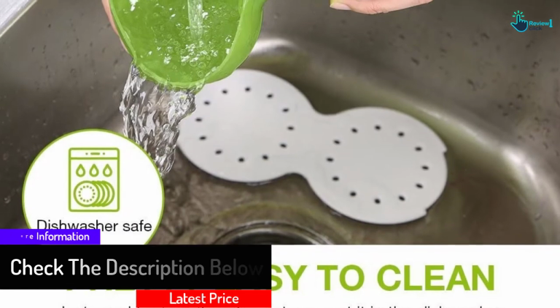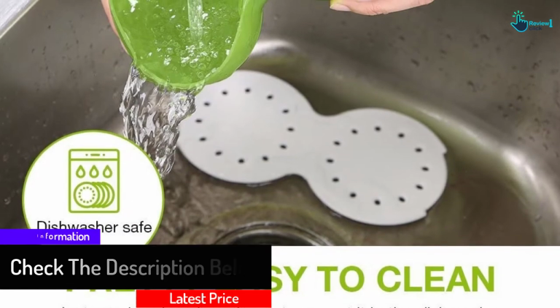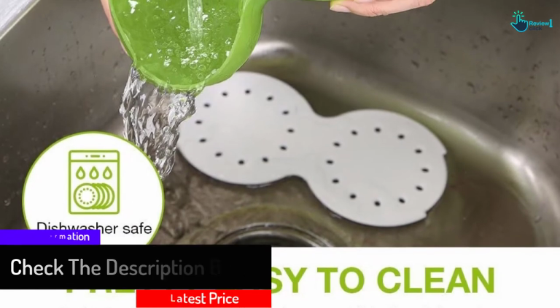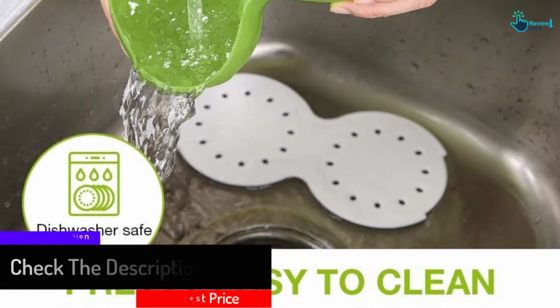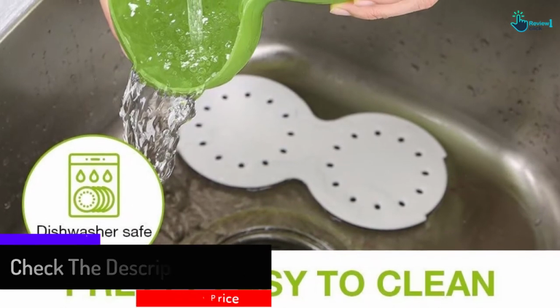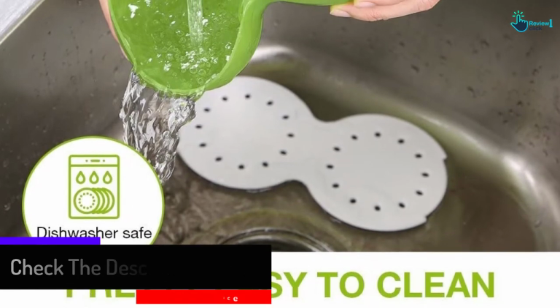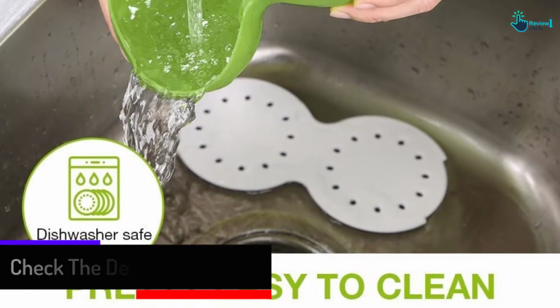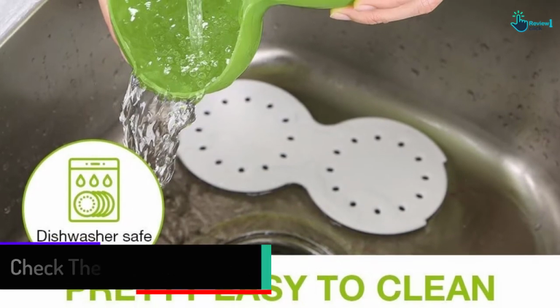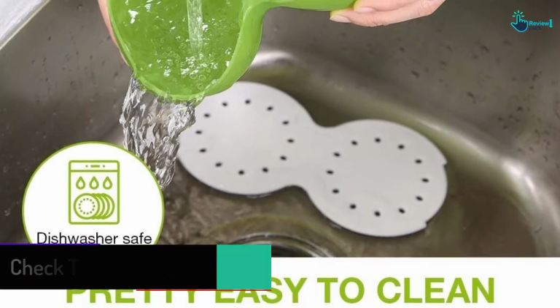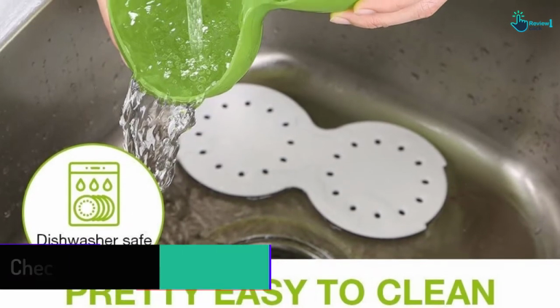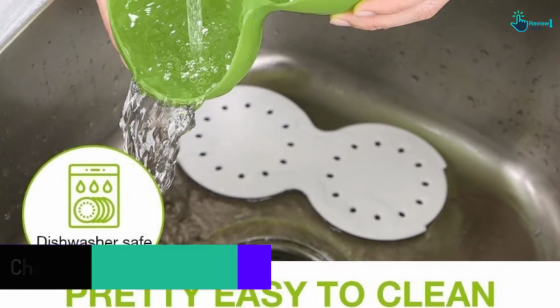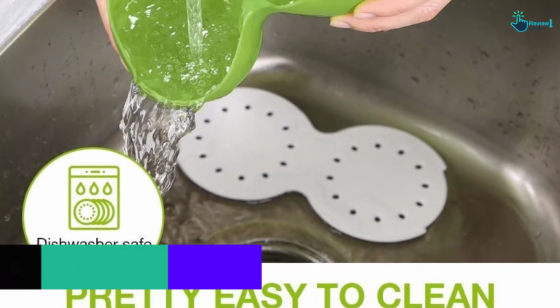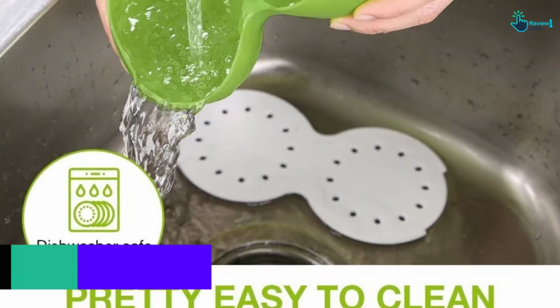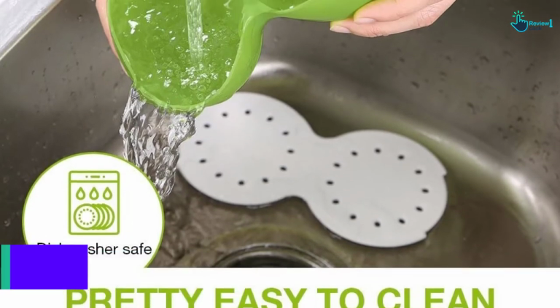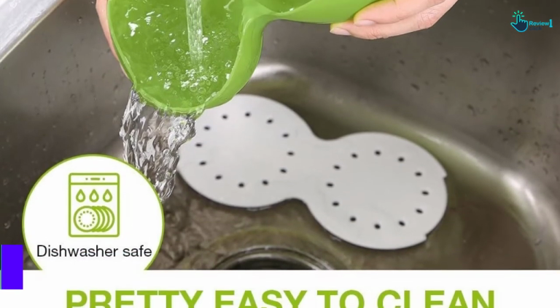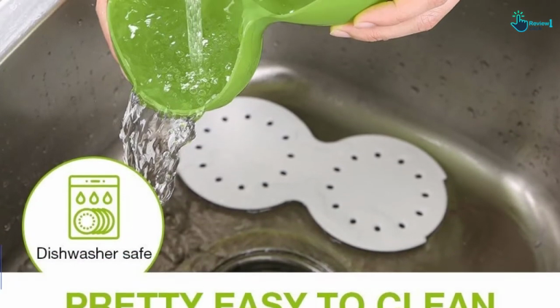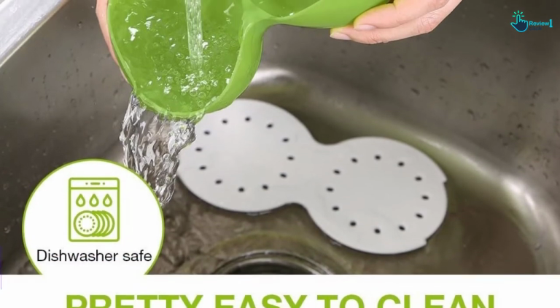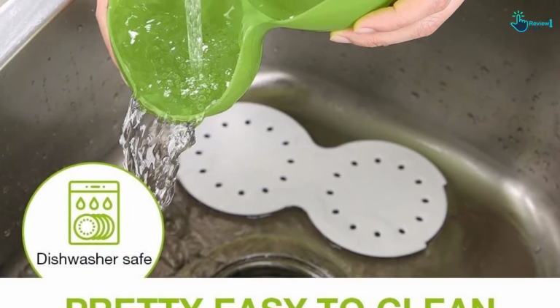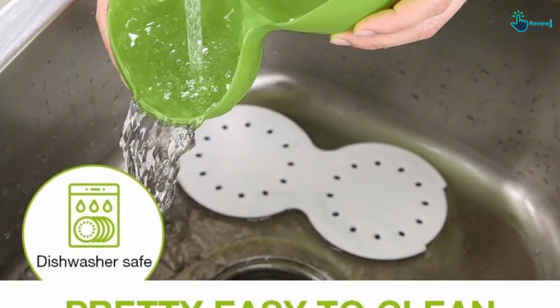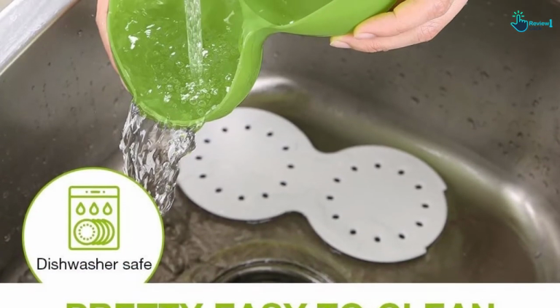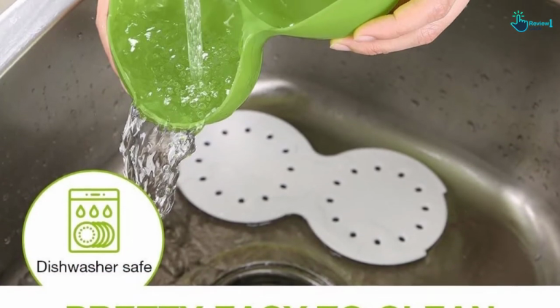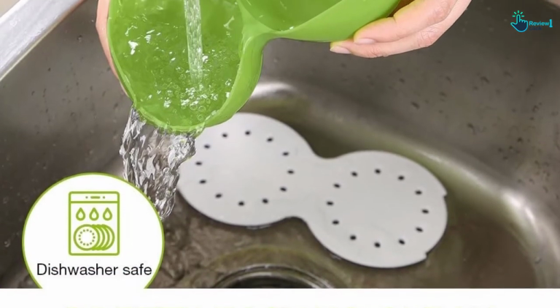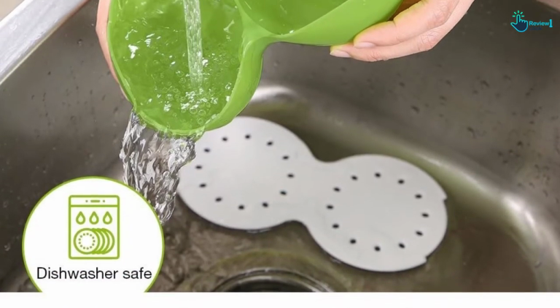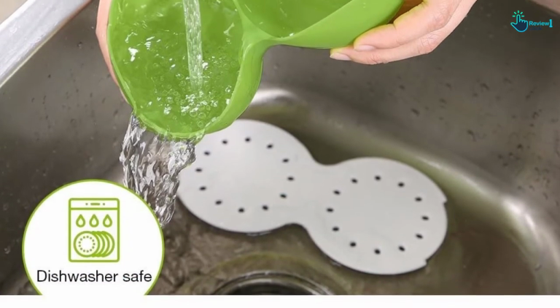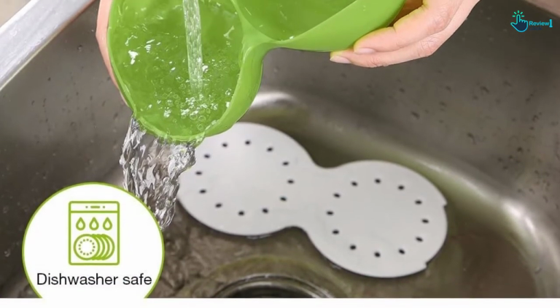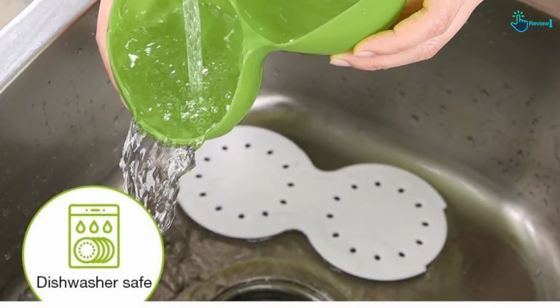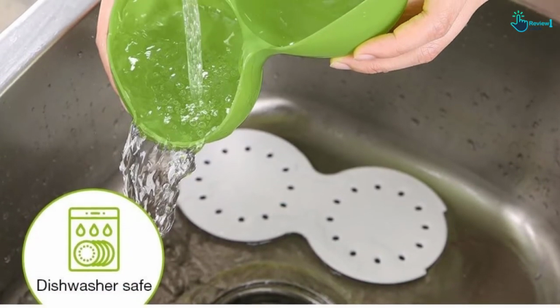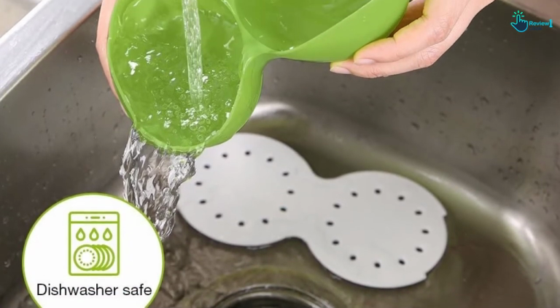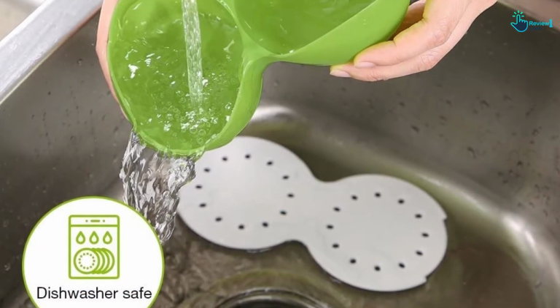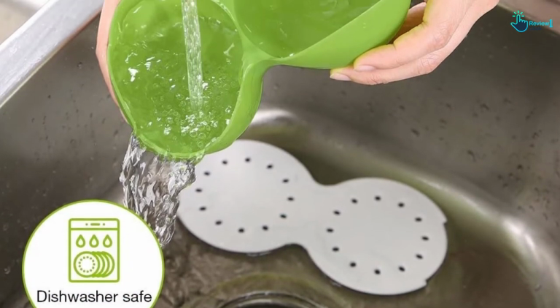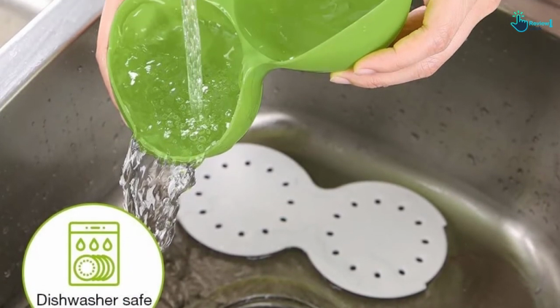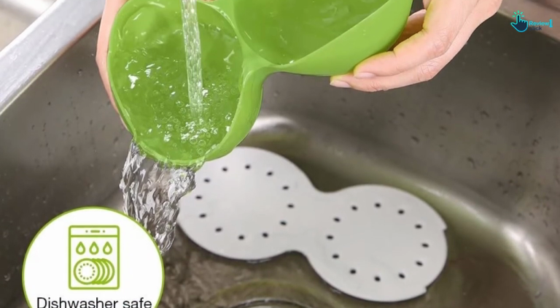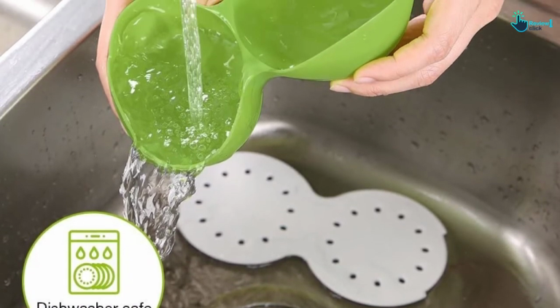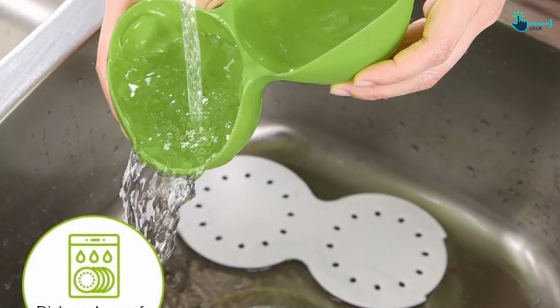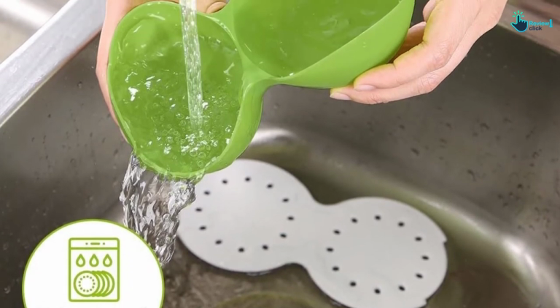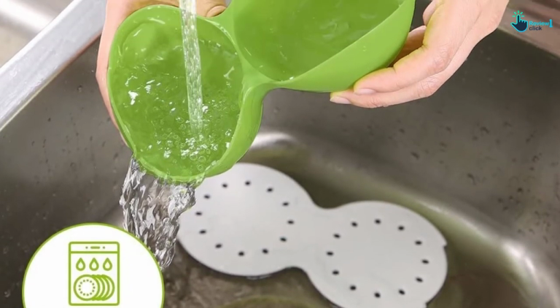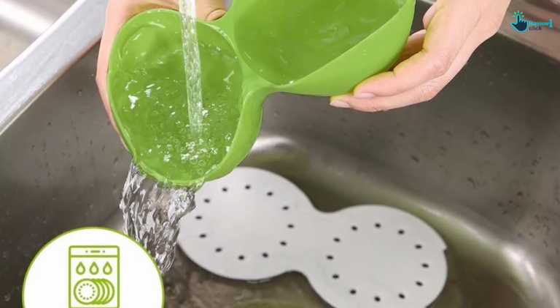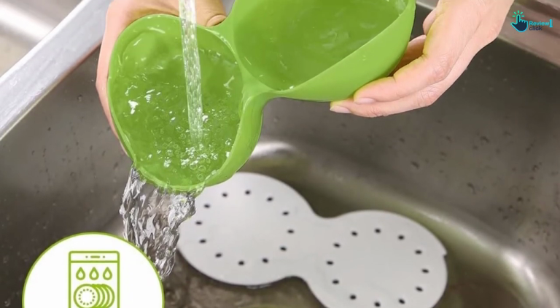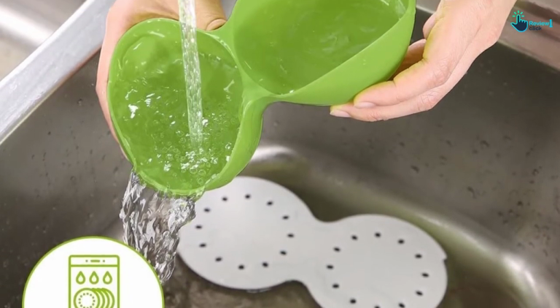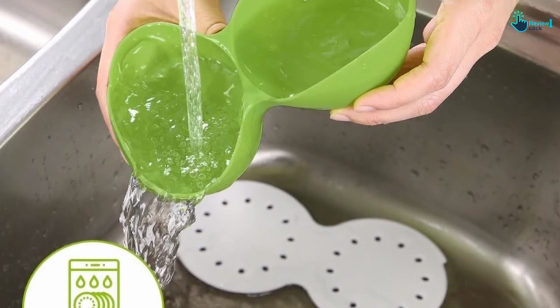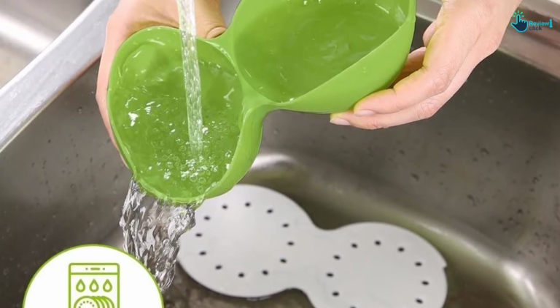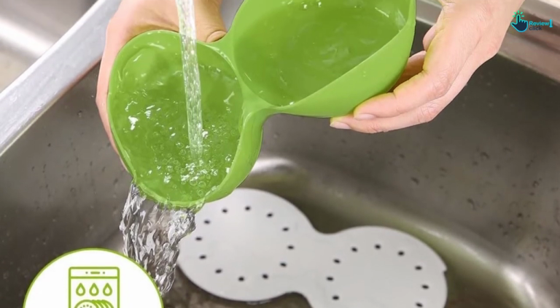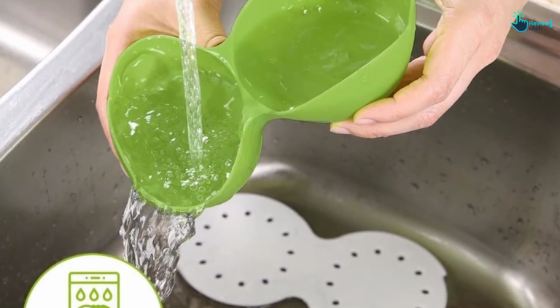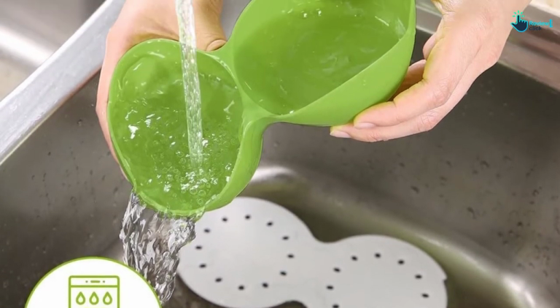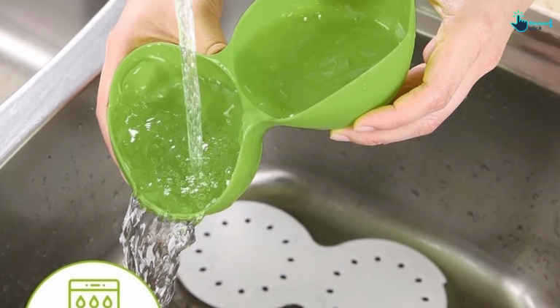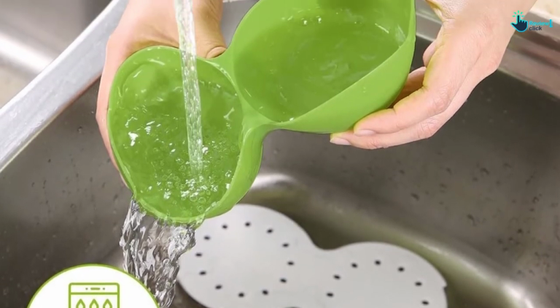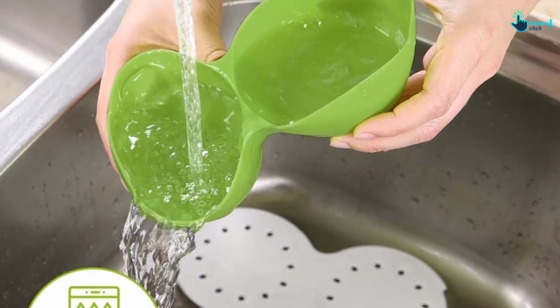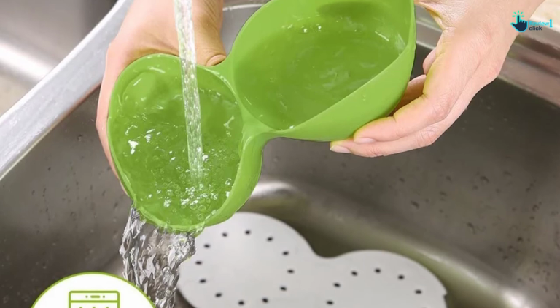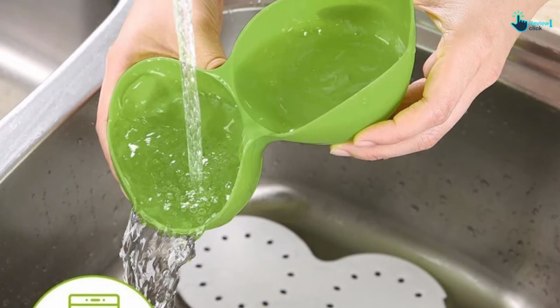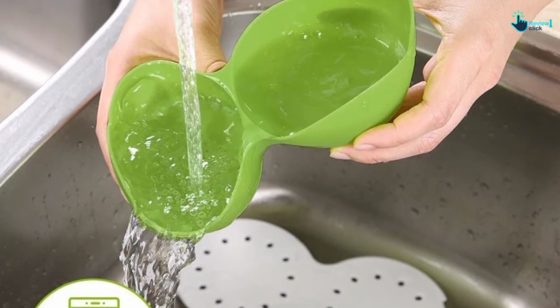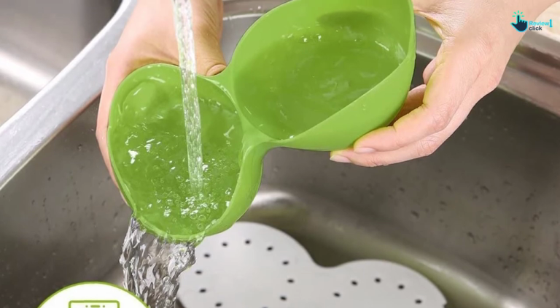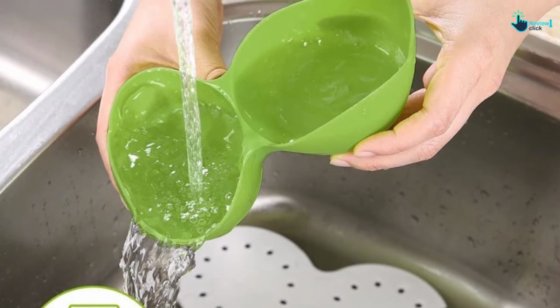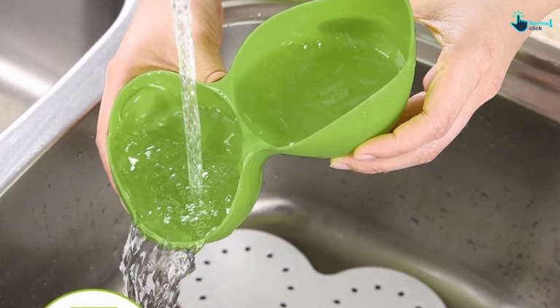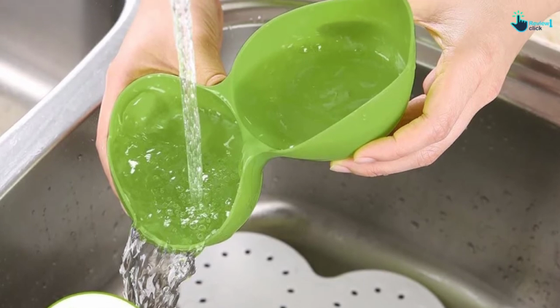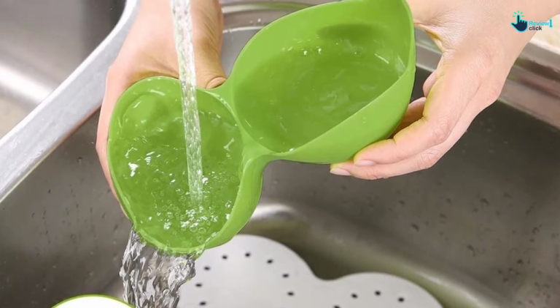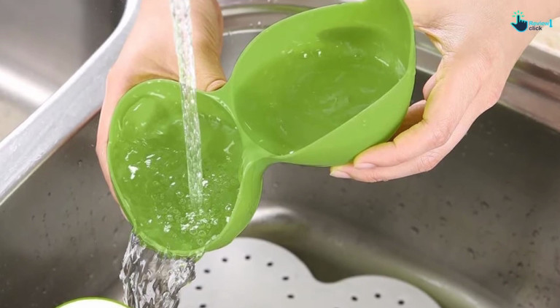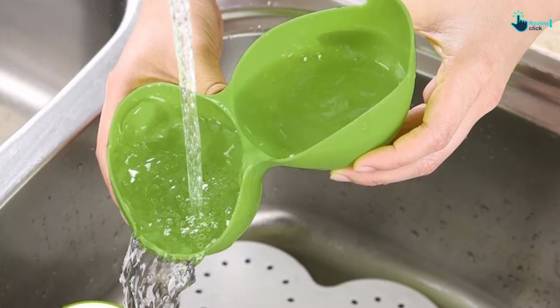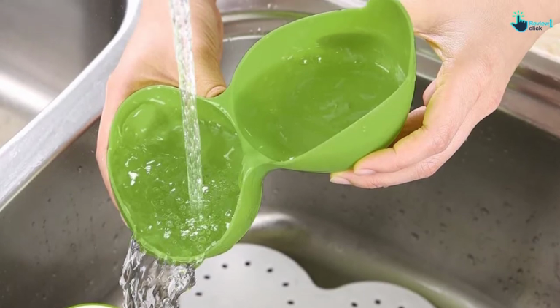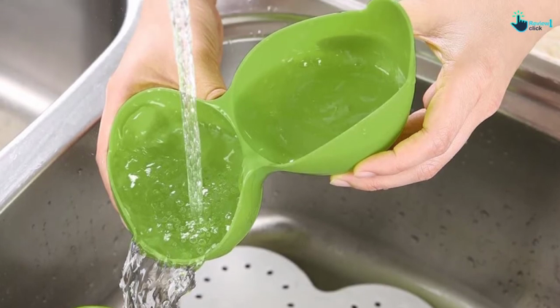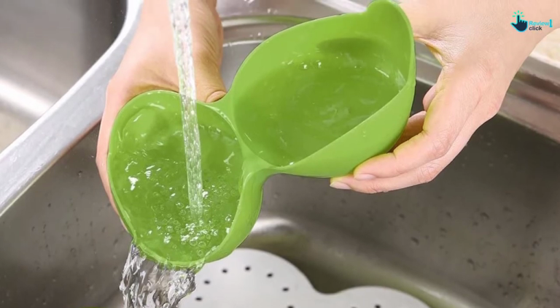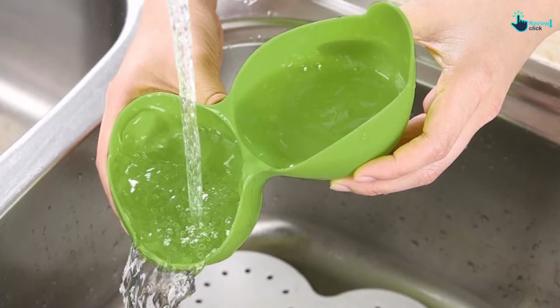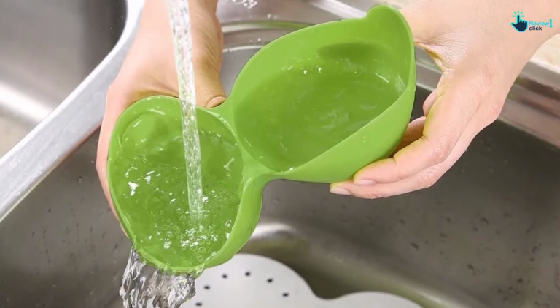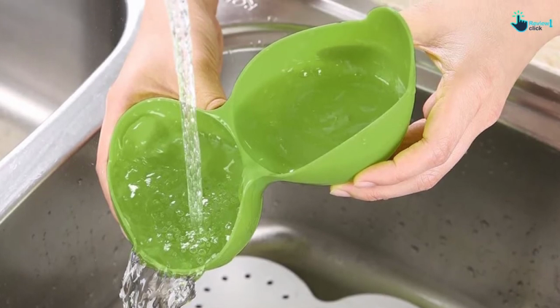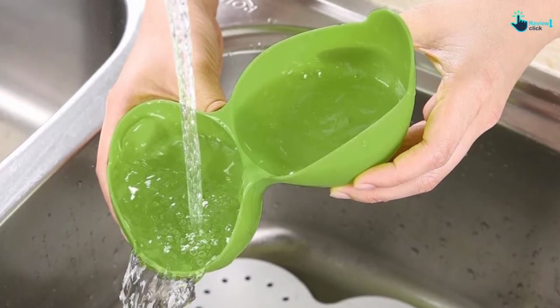Moreover, there are two pick handles available so that you can take it out of the microwave easily and pour it onto the plate for better serving.